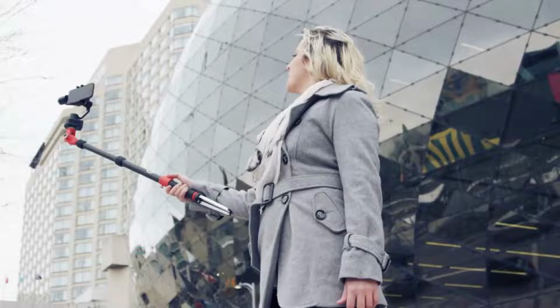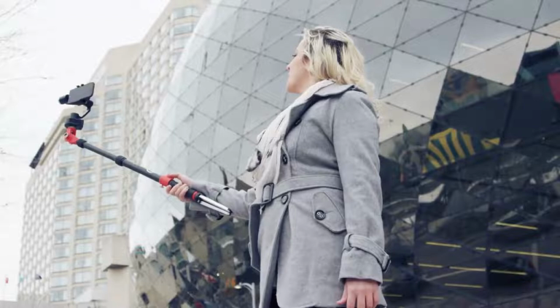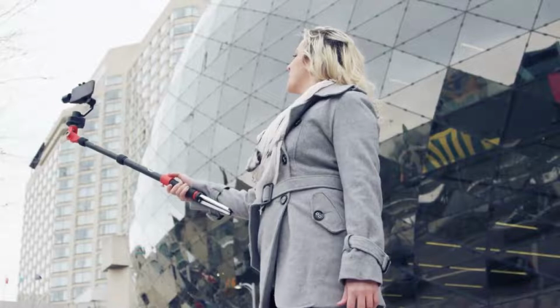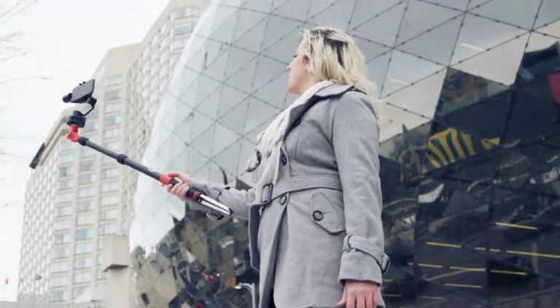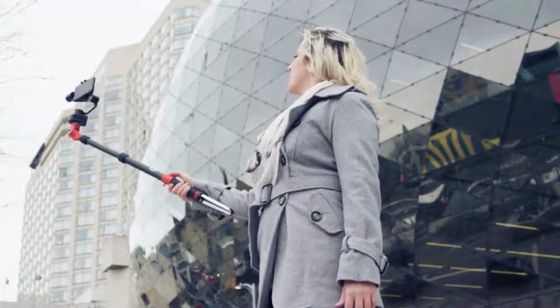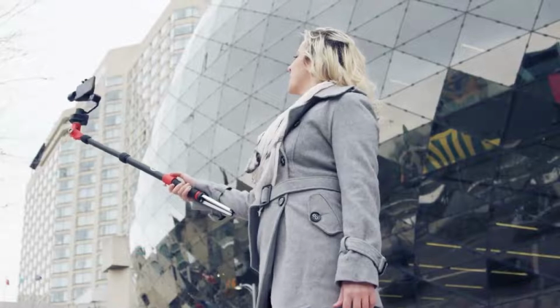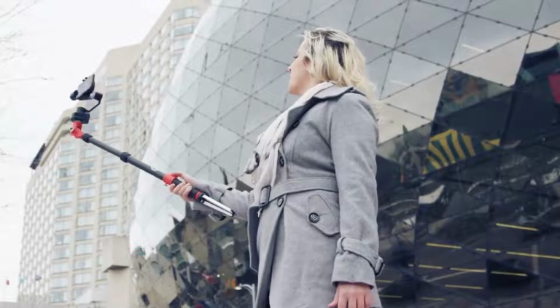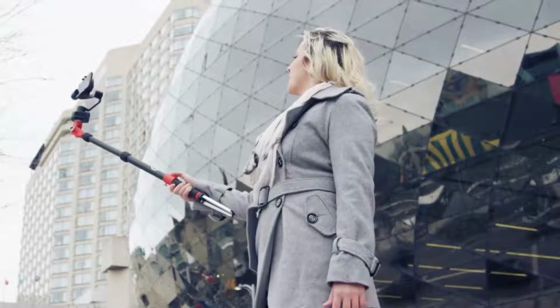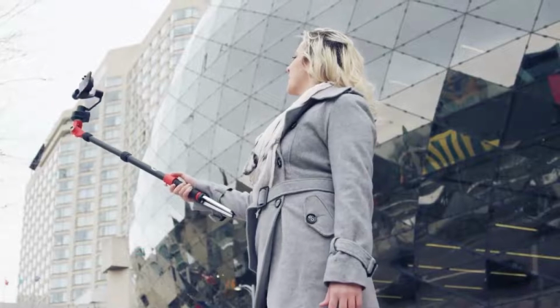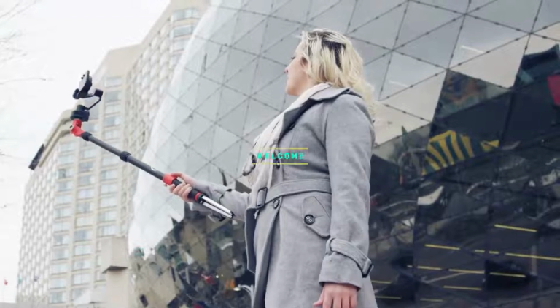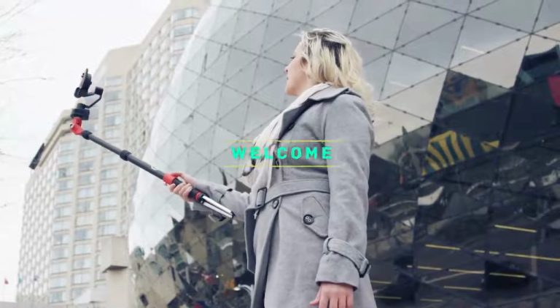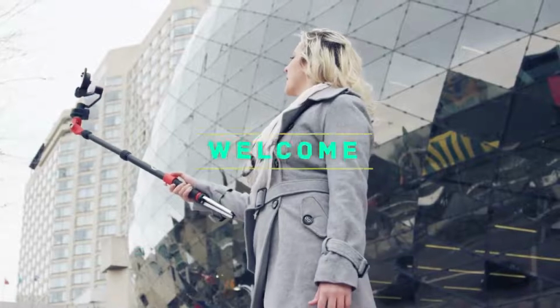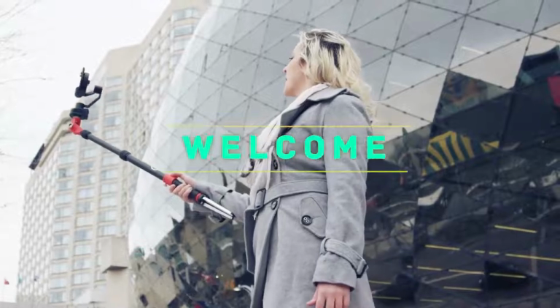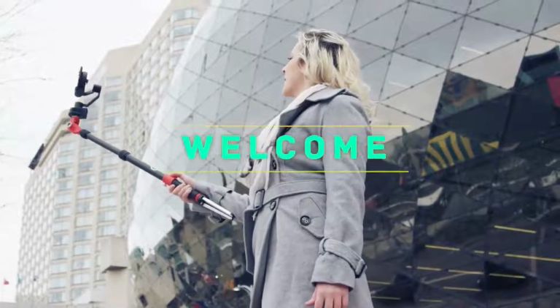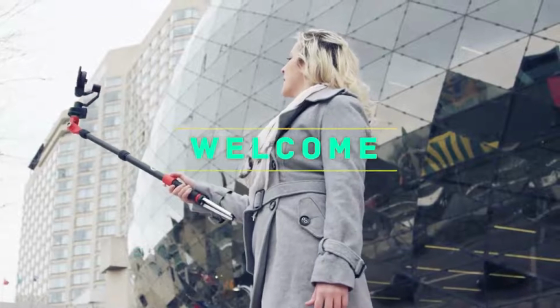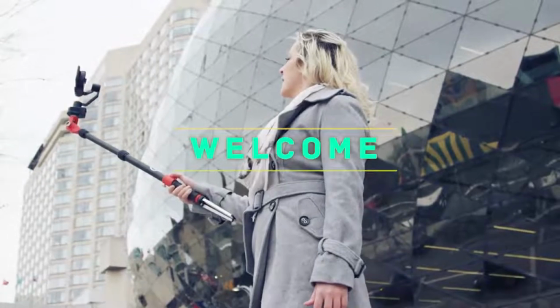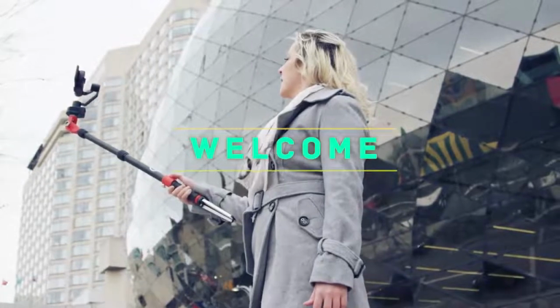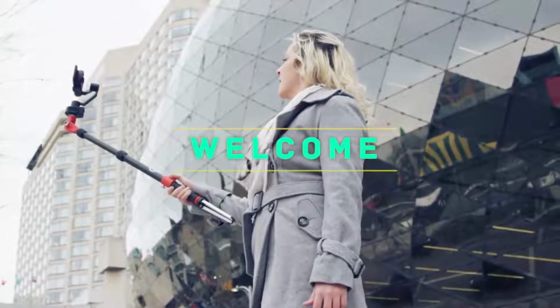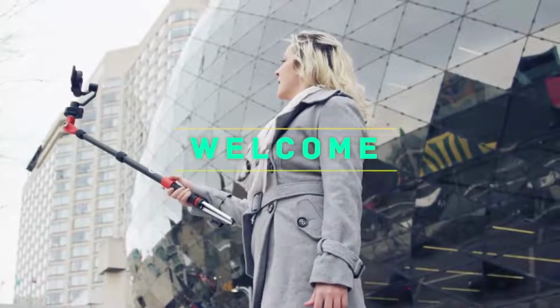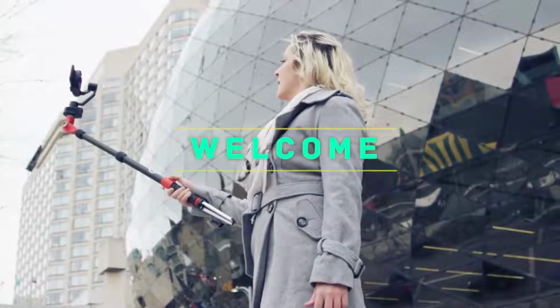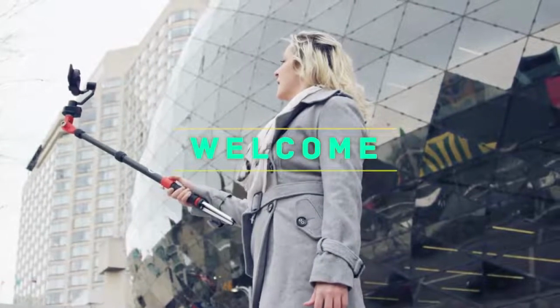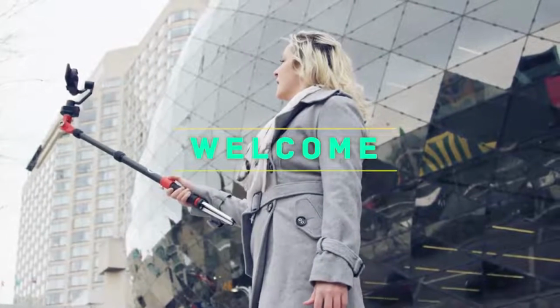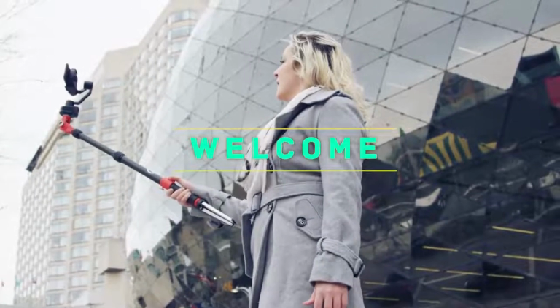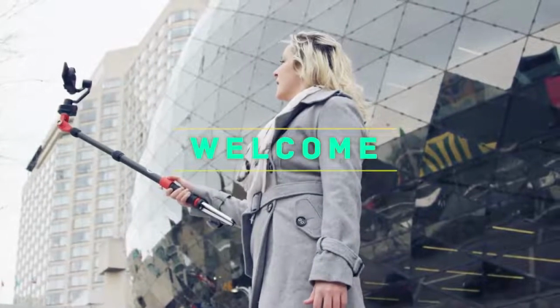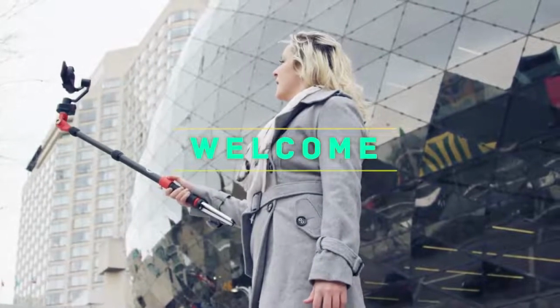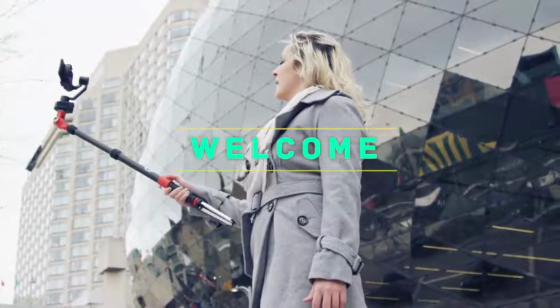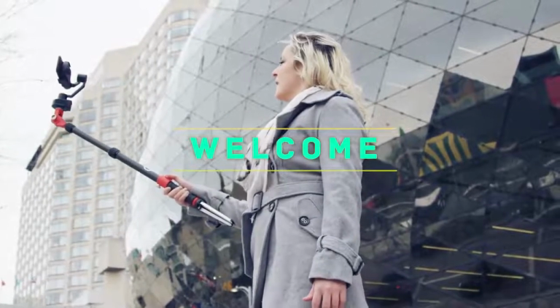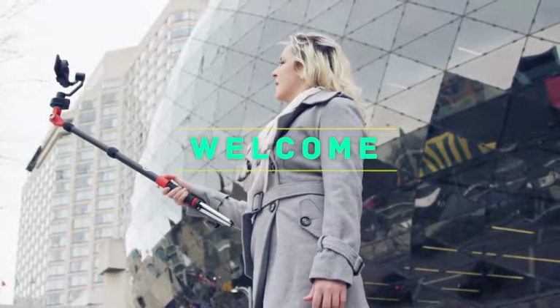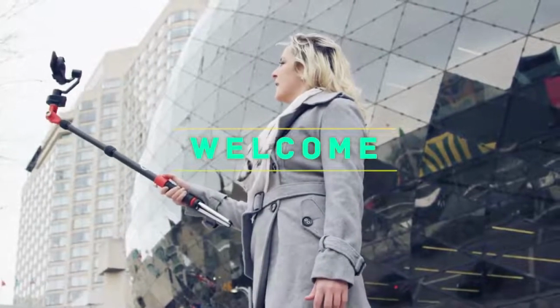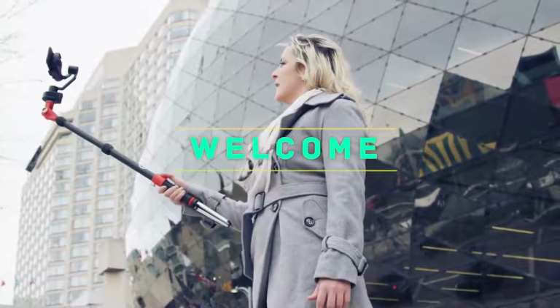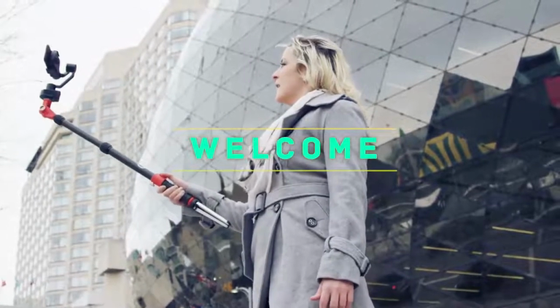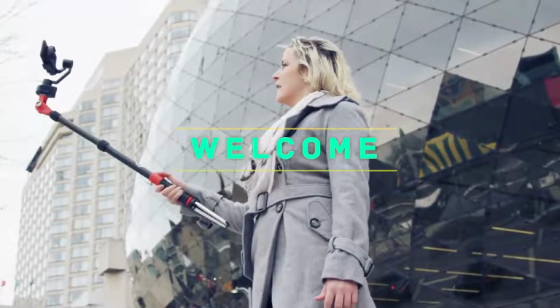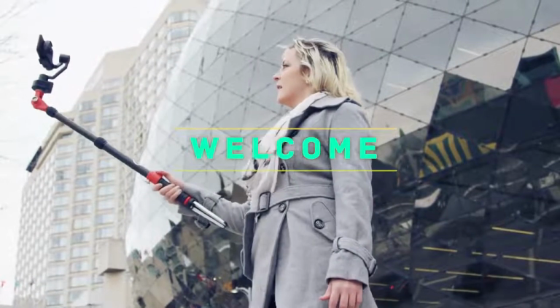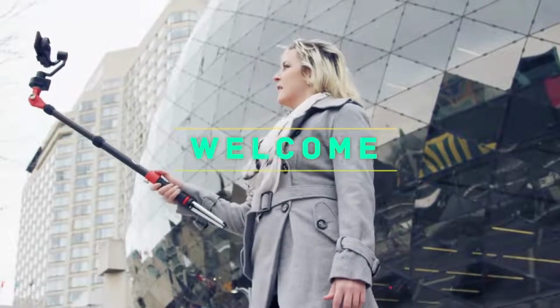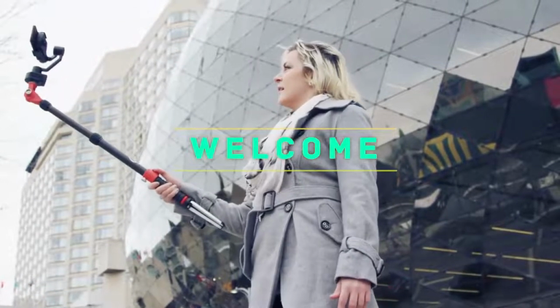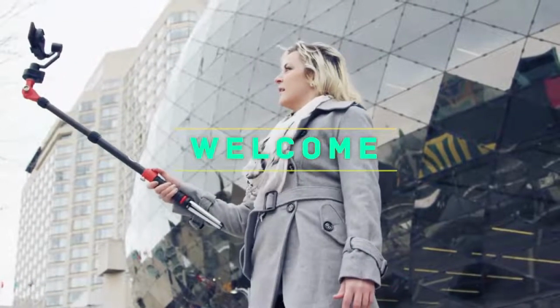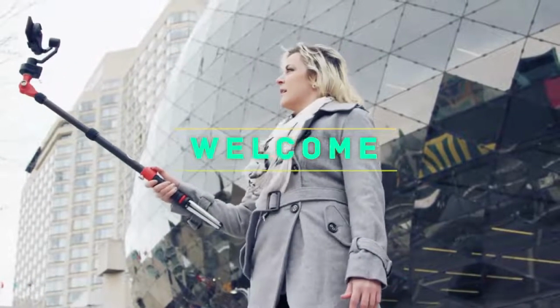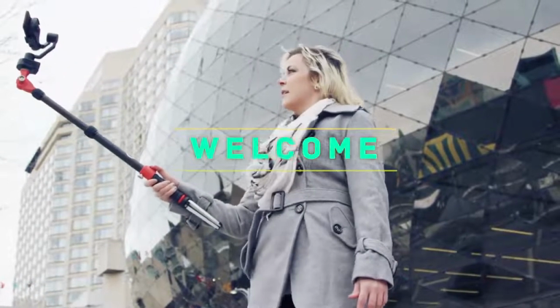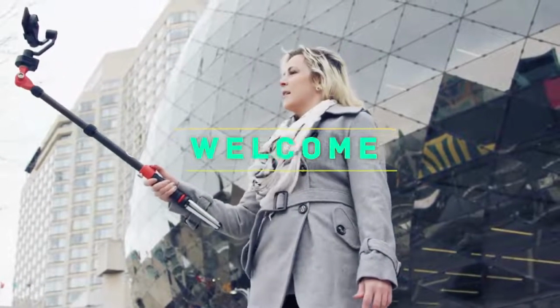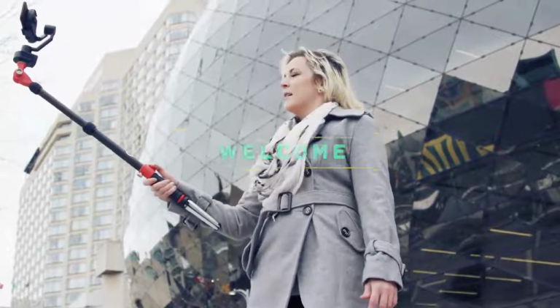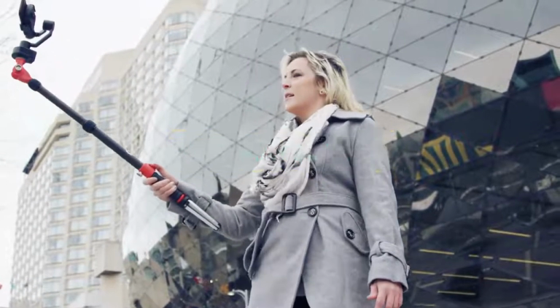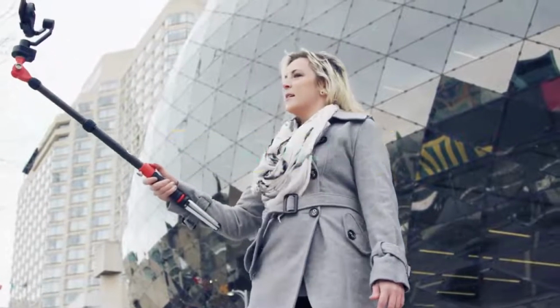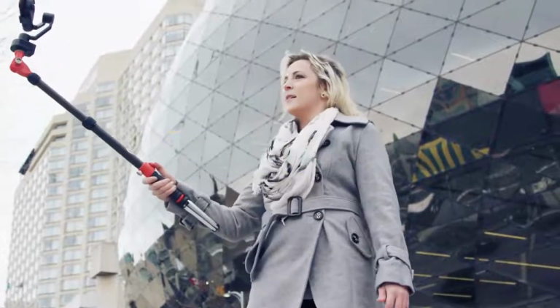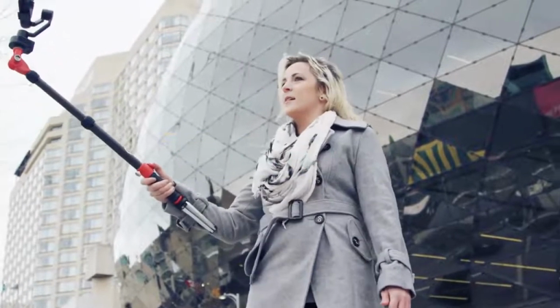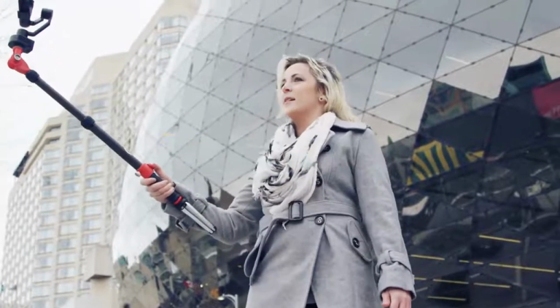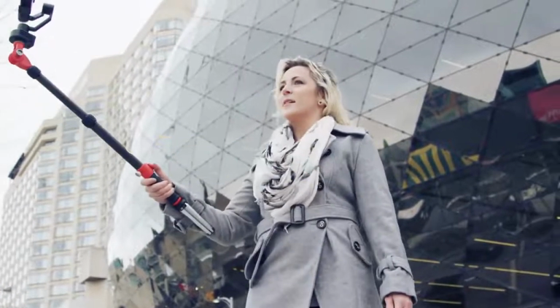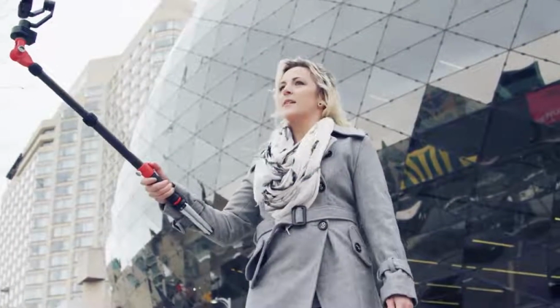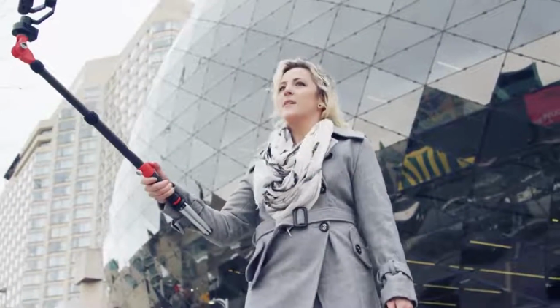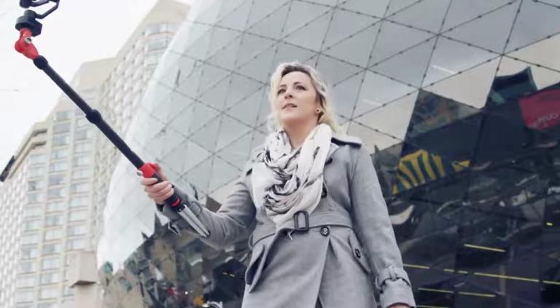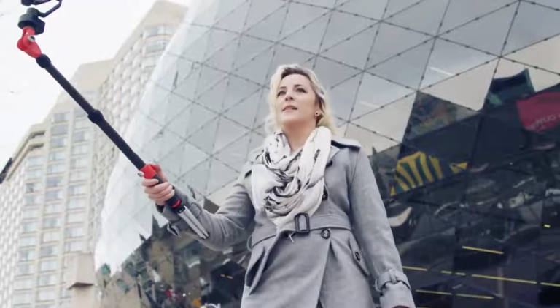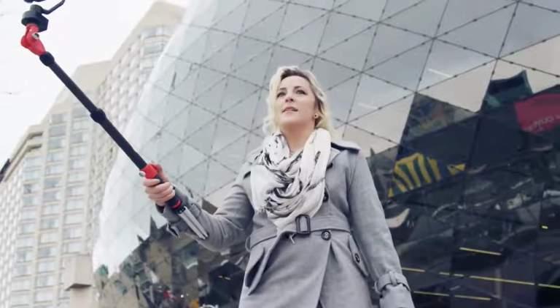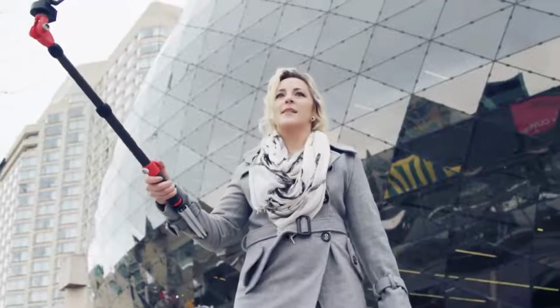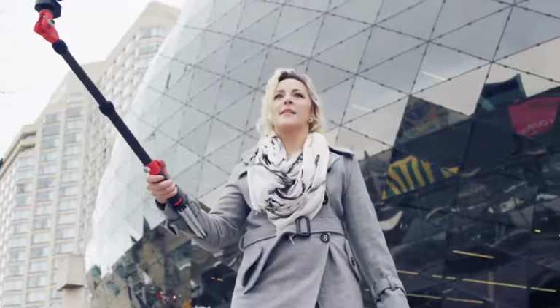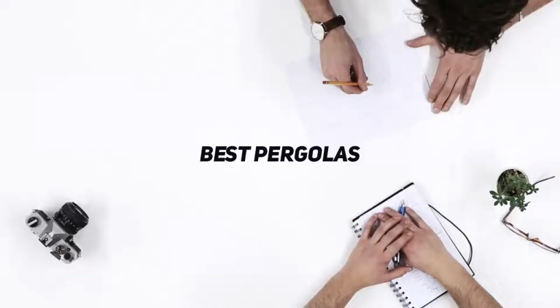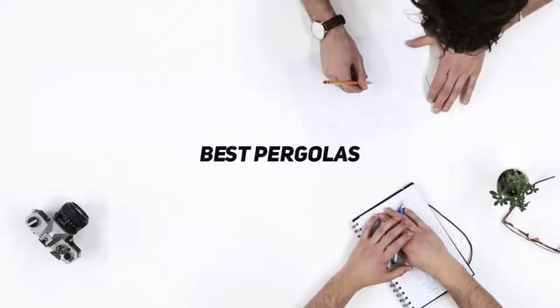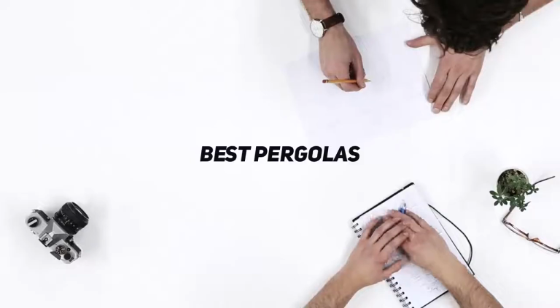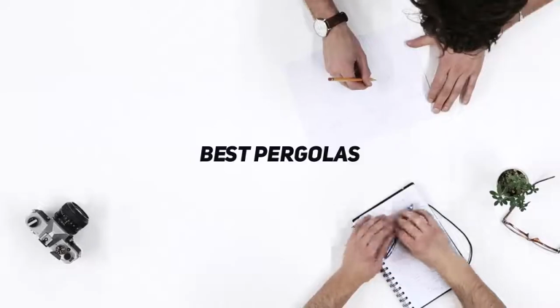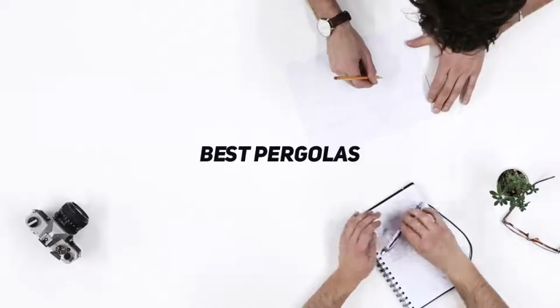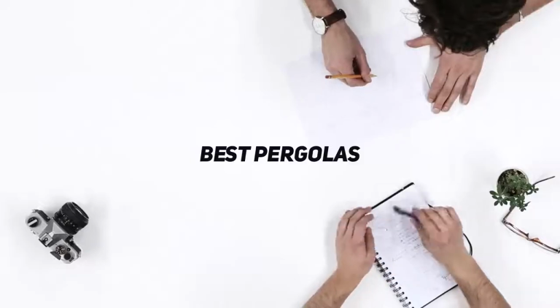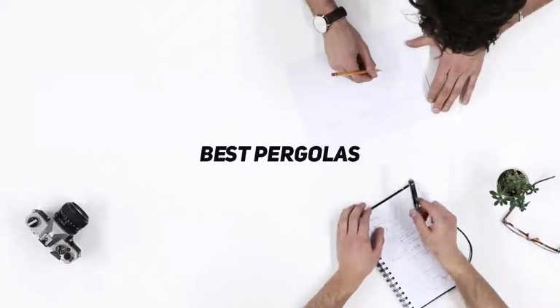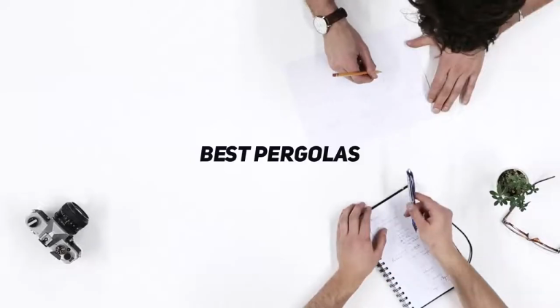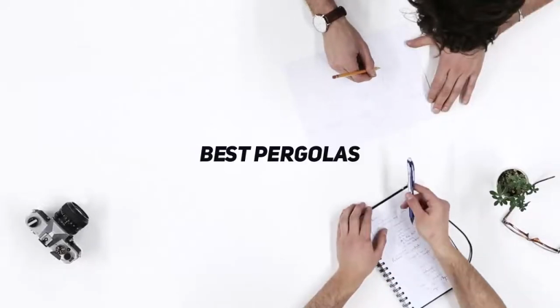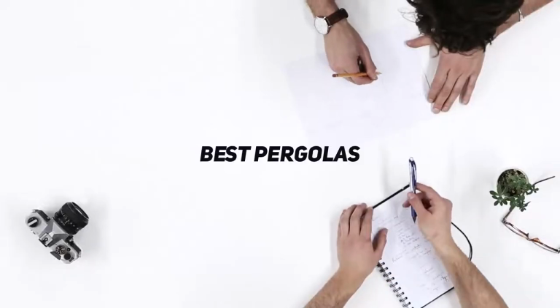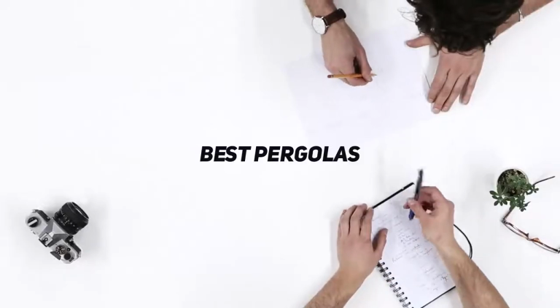Hey, welcome back to my channel. In this video I'm gonna talk about the top five best pergolas.